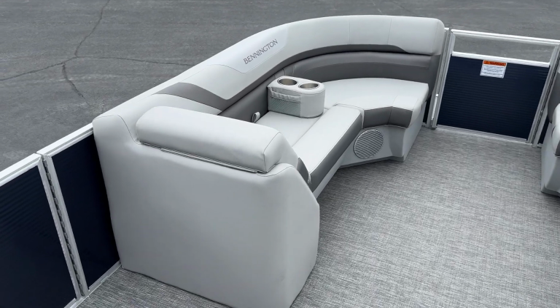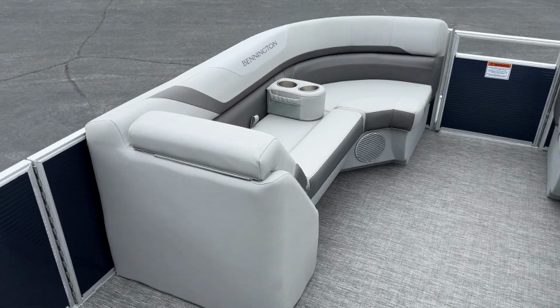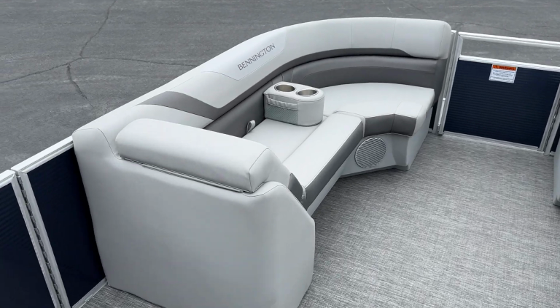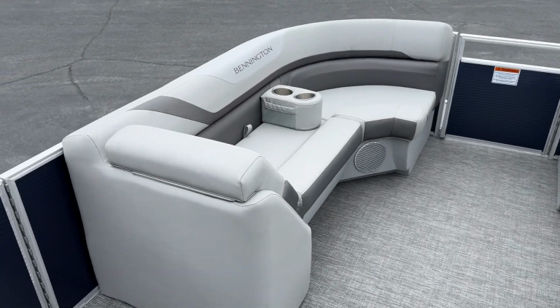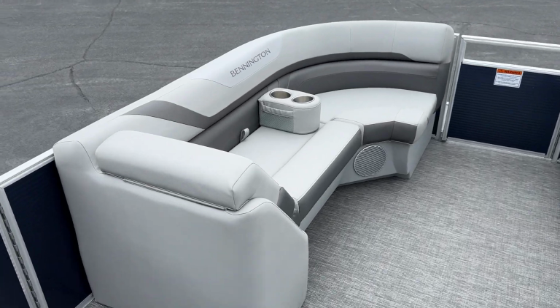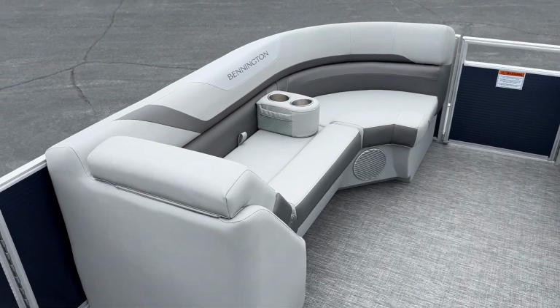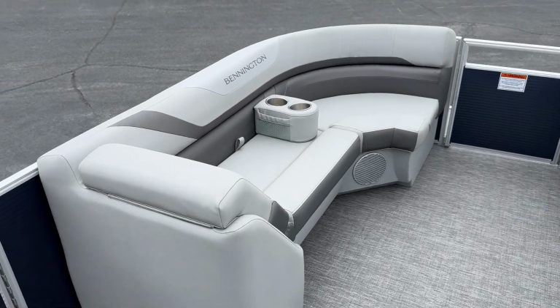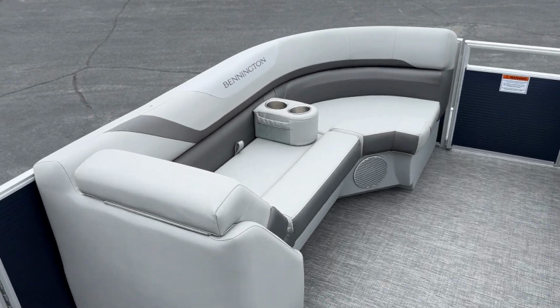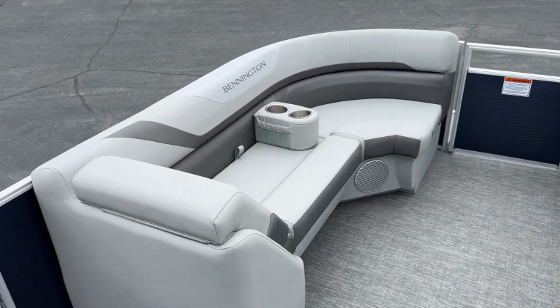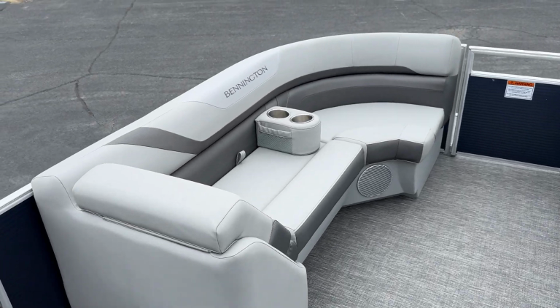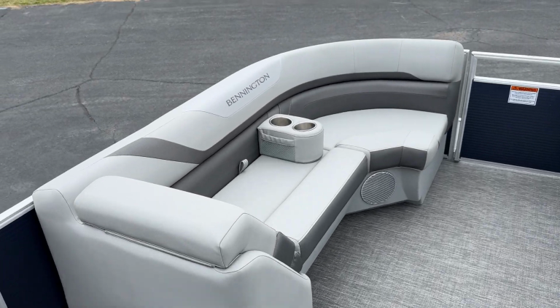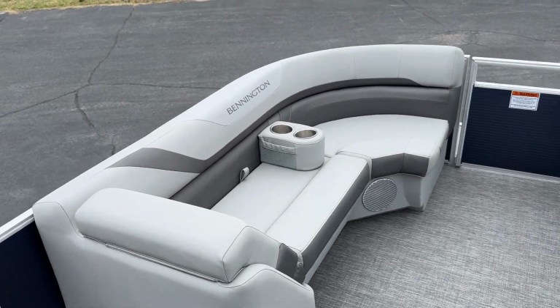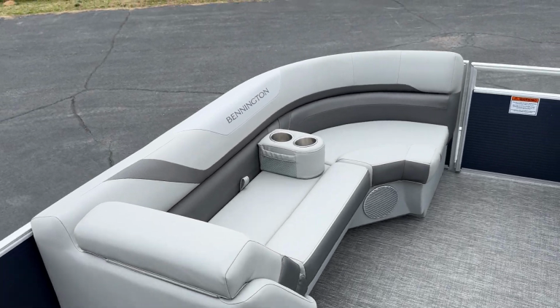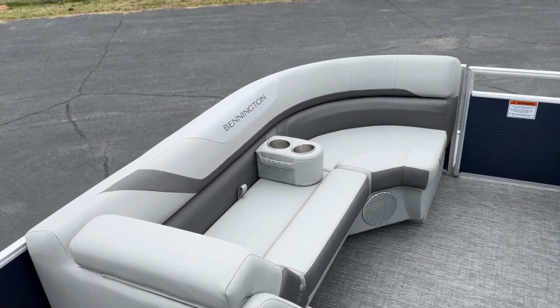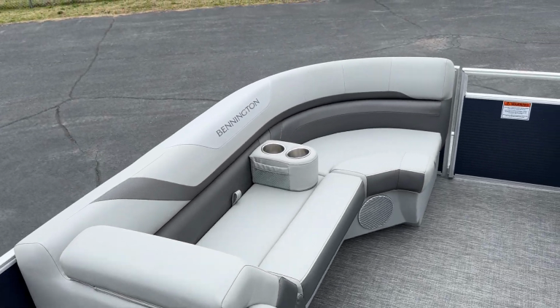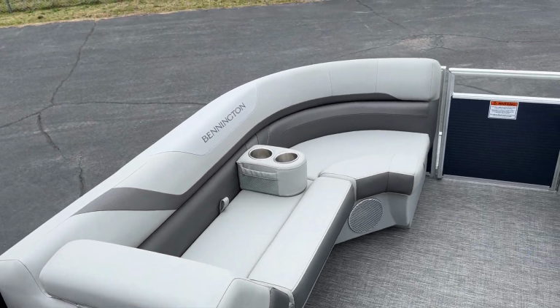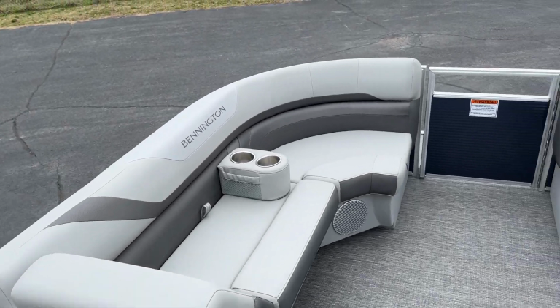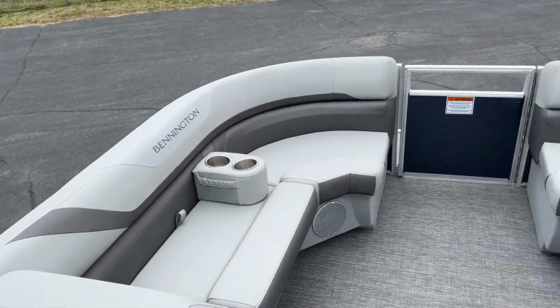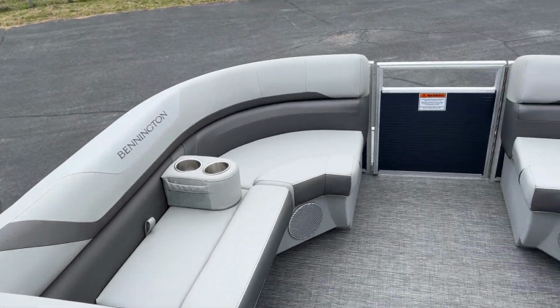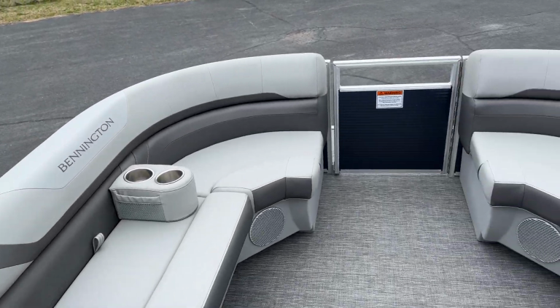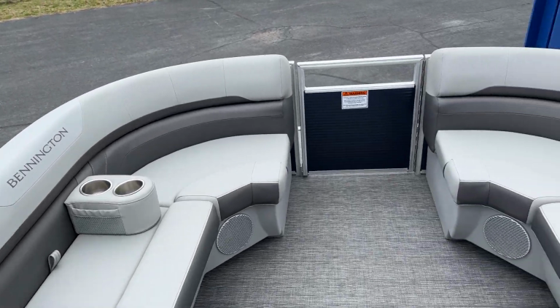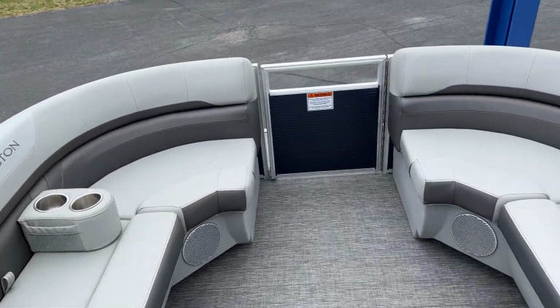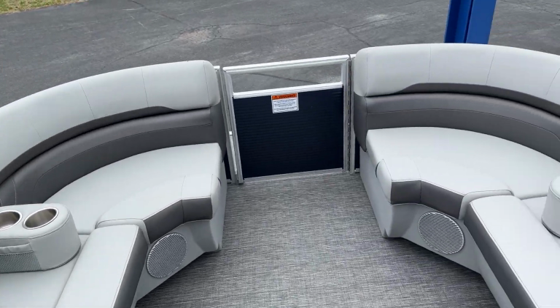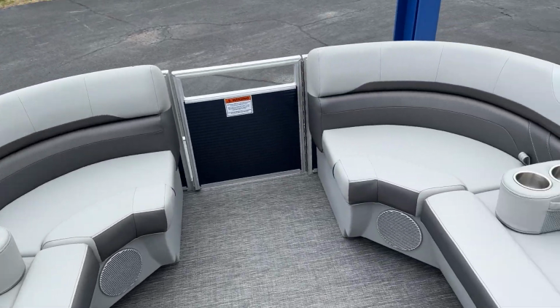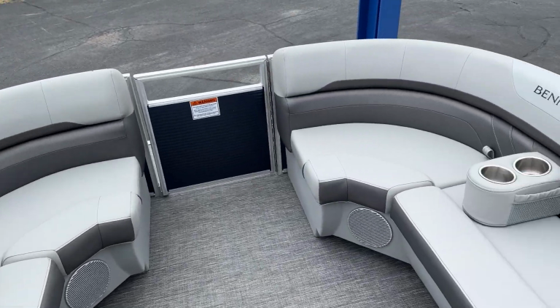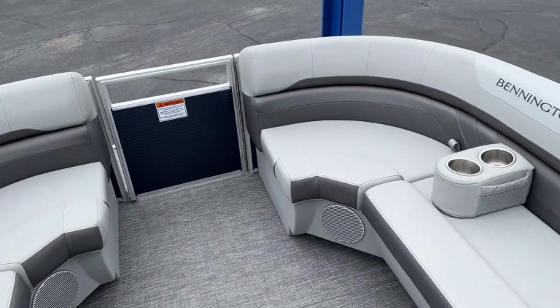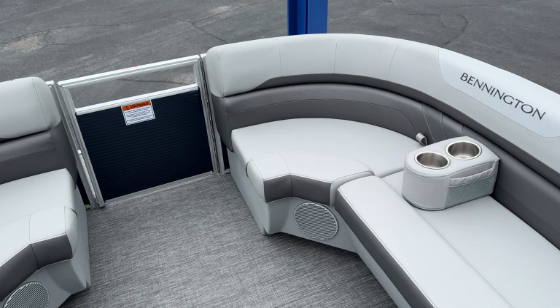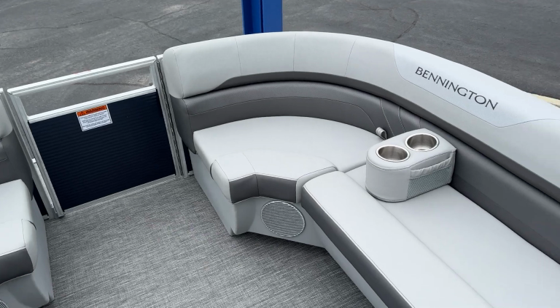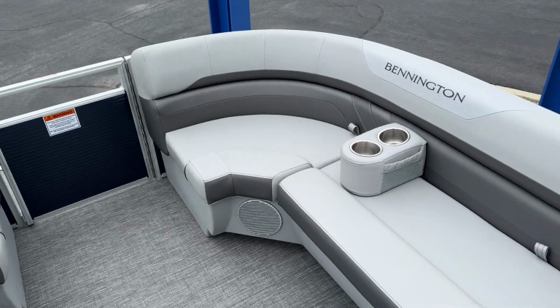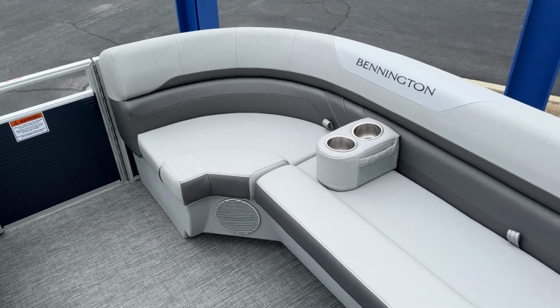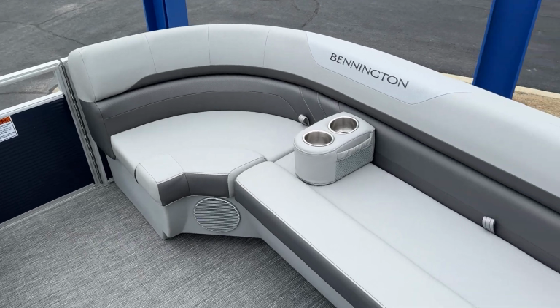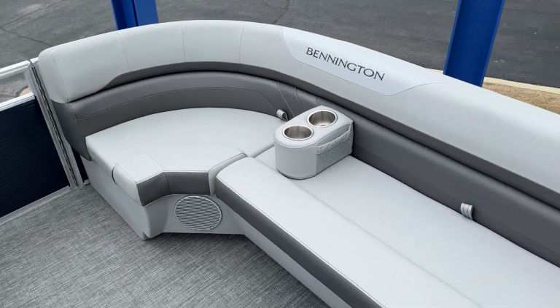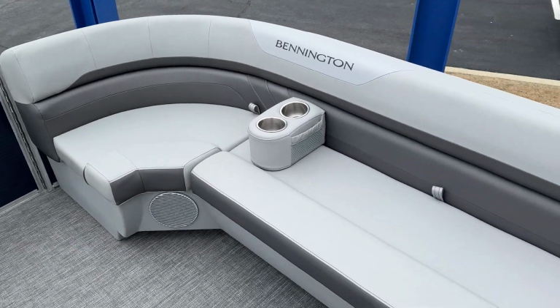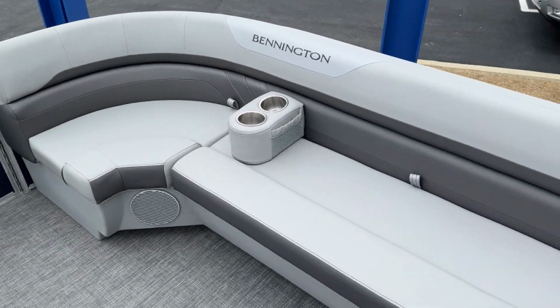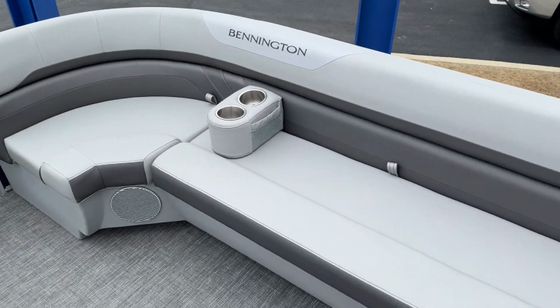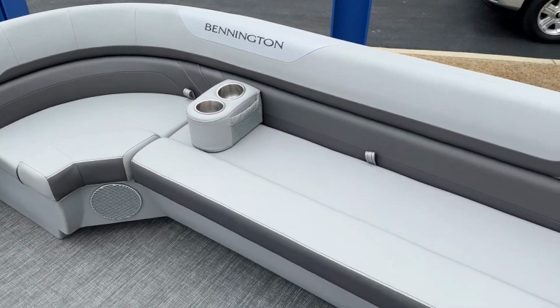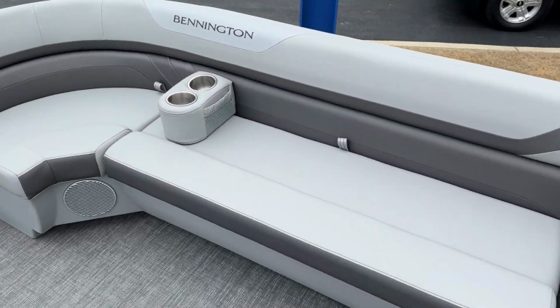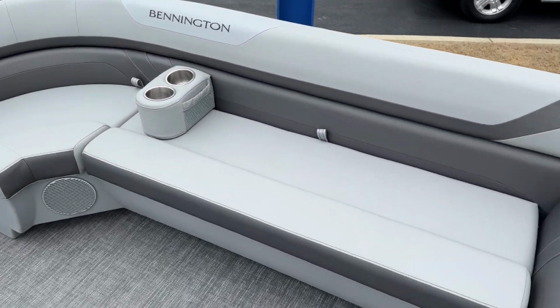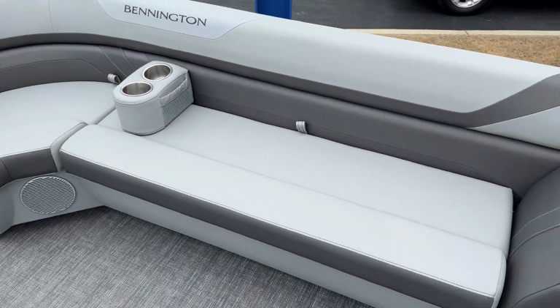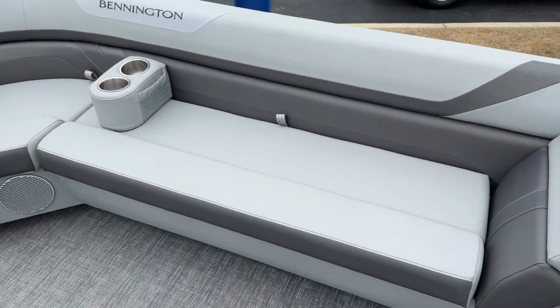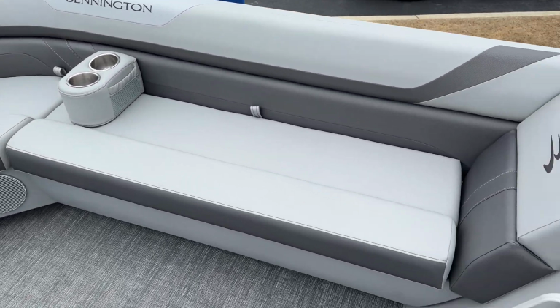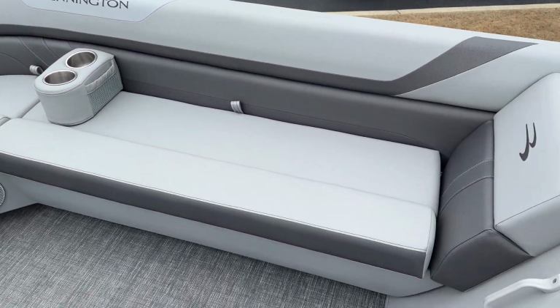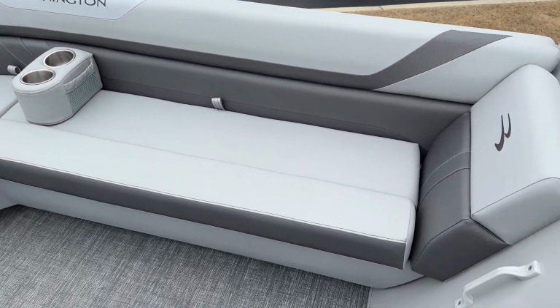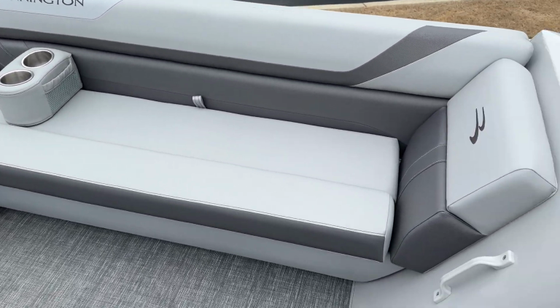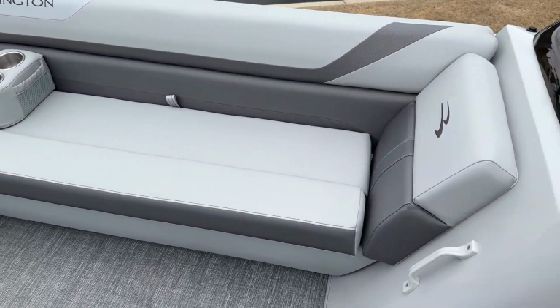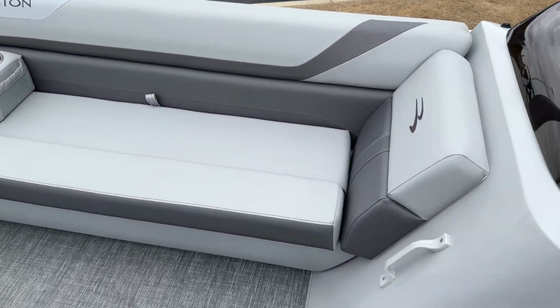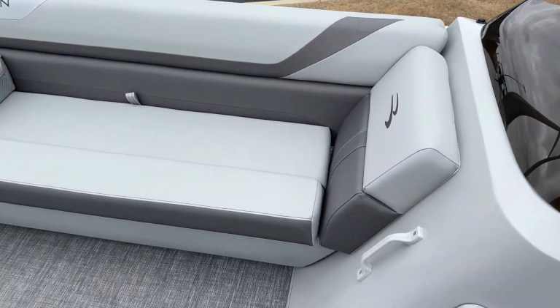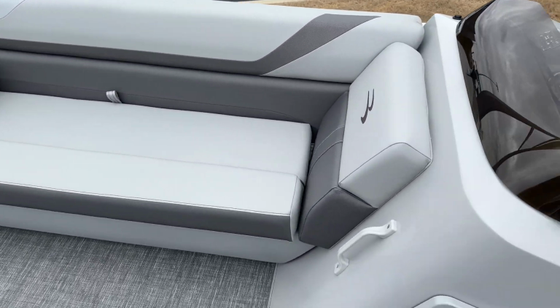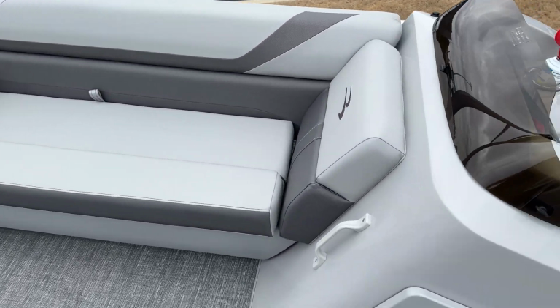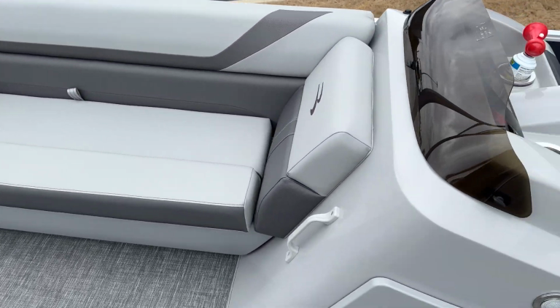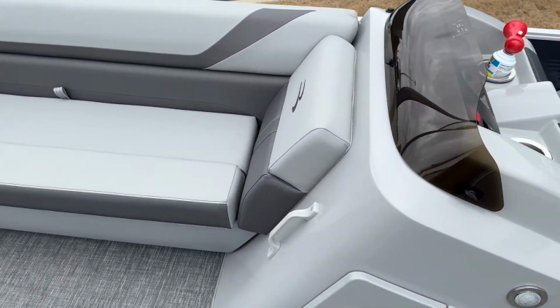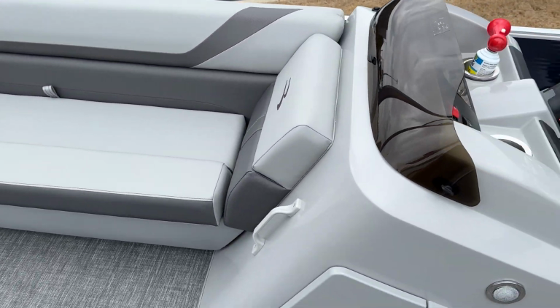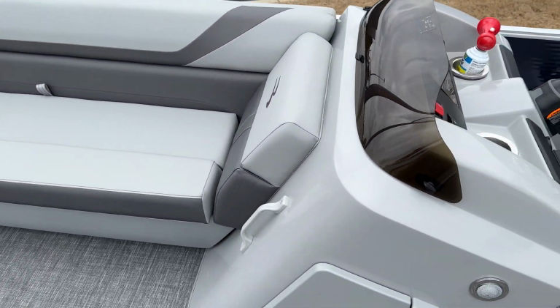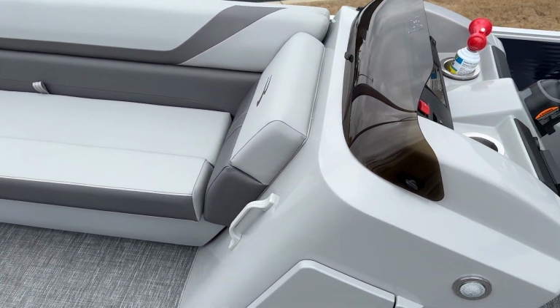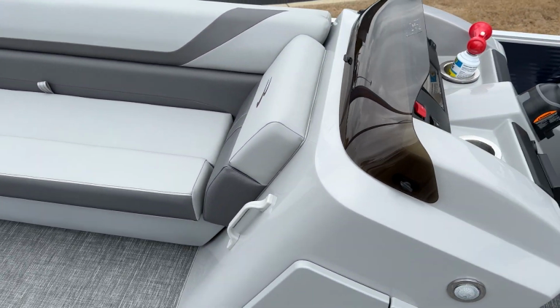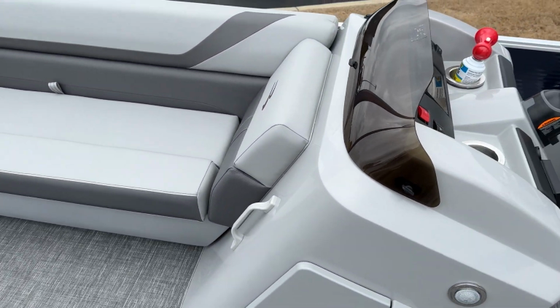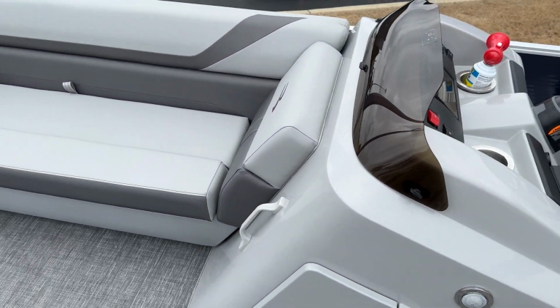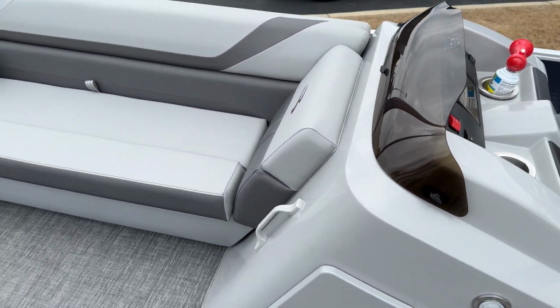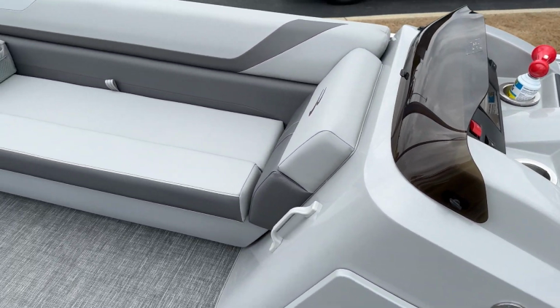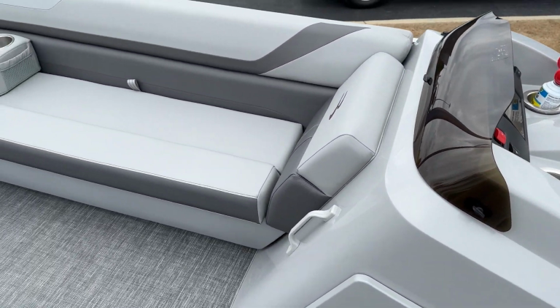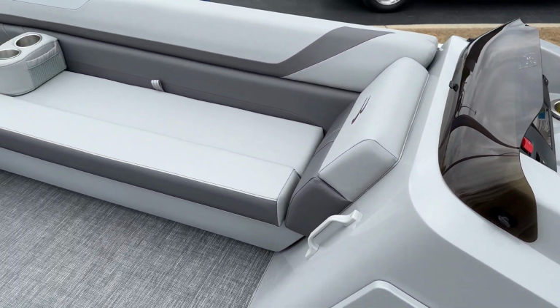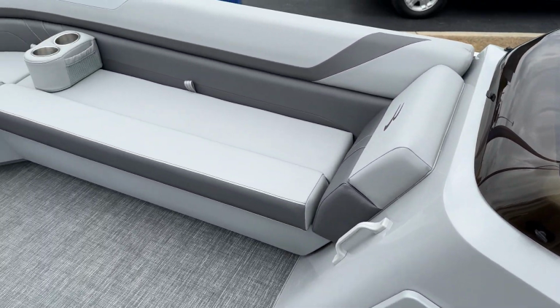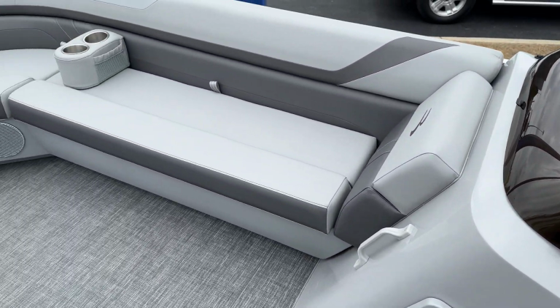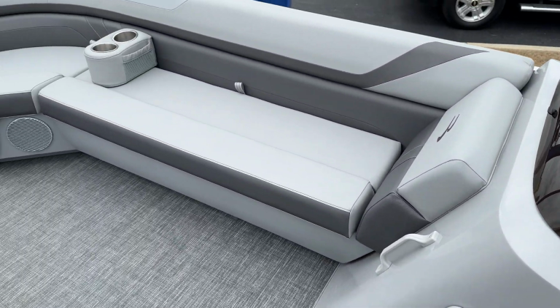Nice lounge up front, portable cup holders, storage under all your seats, and an upgraded PMX2 stereo.